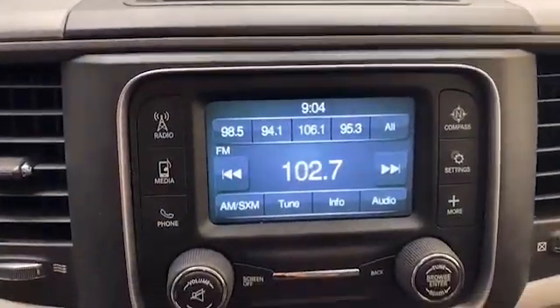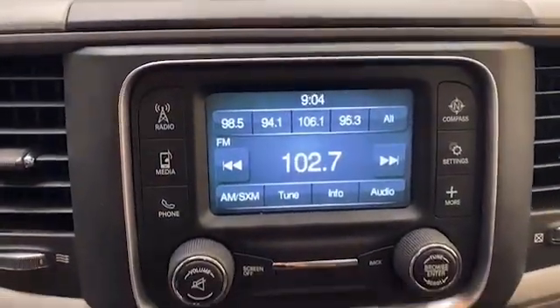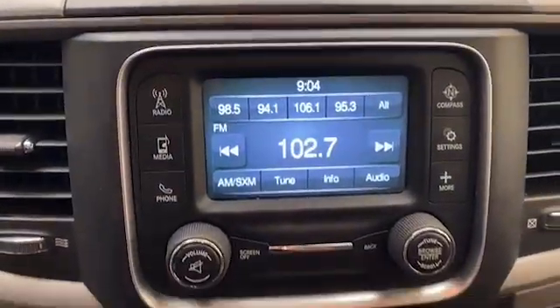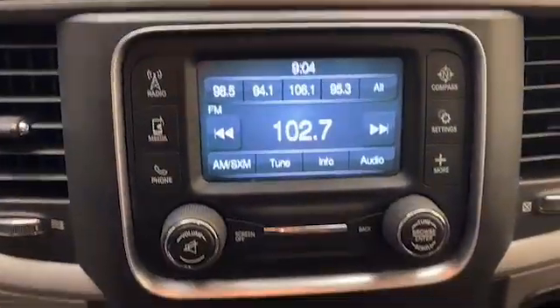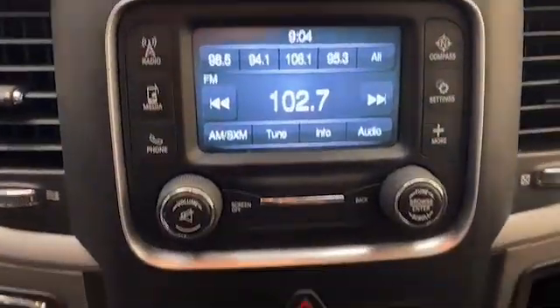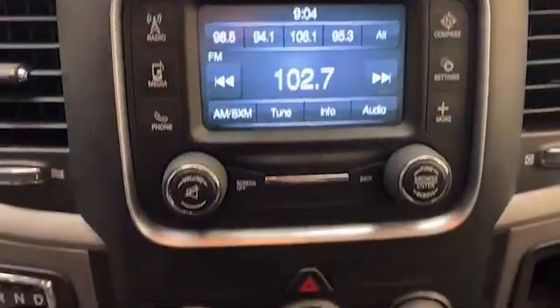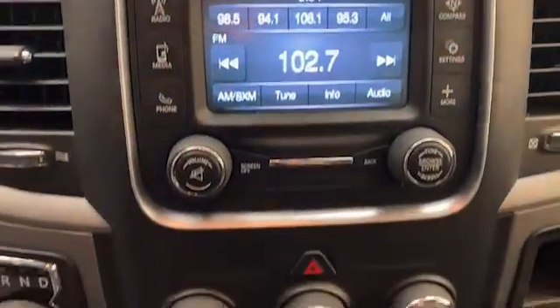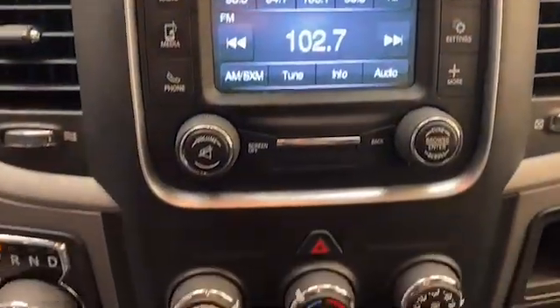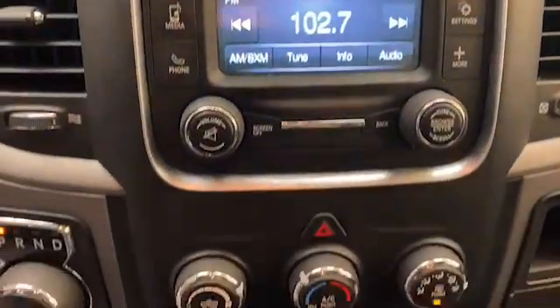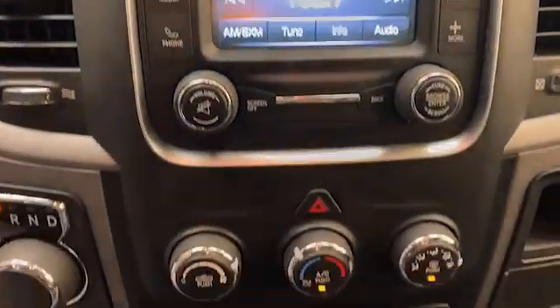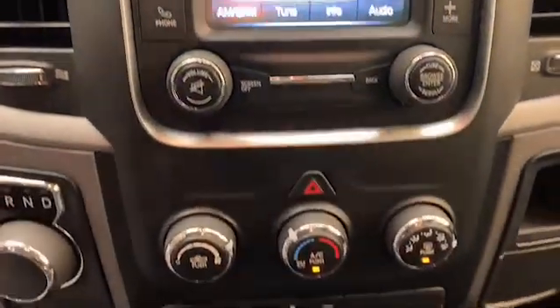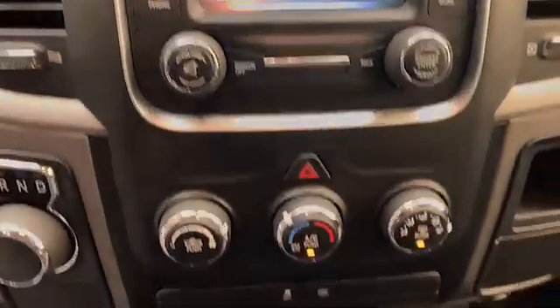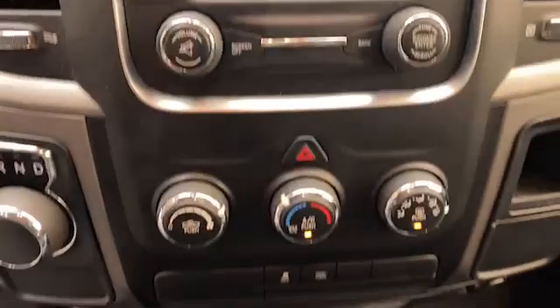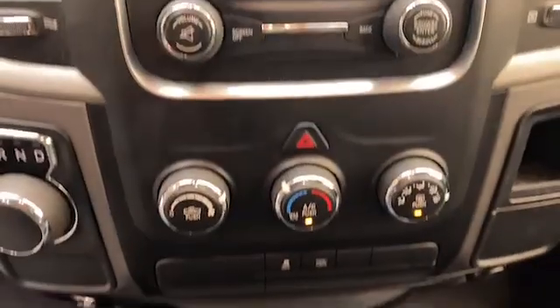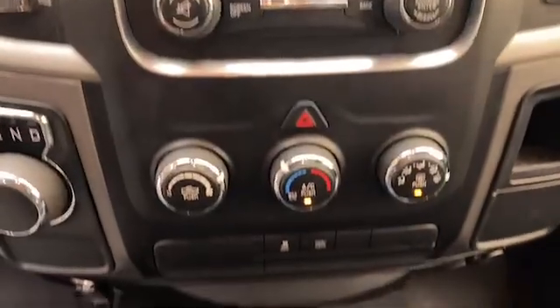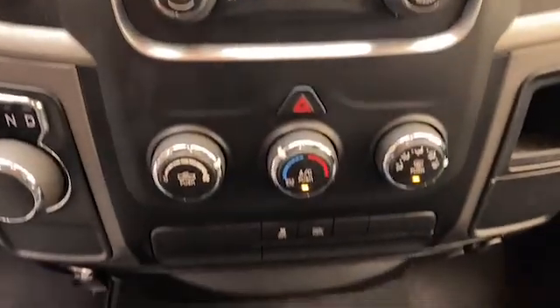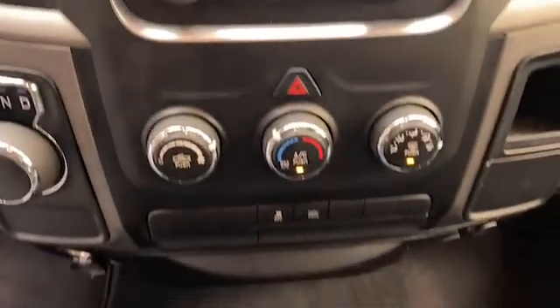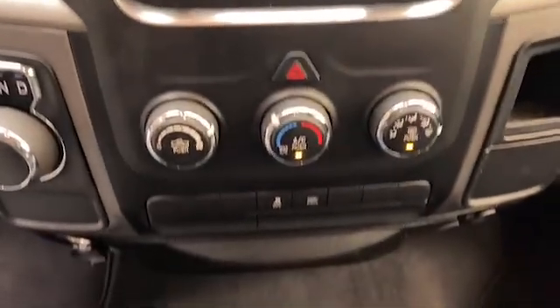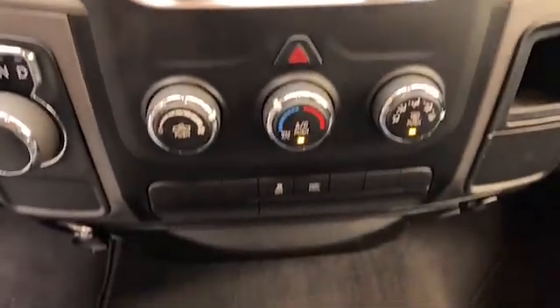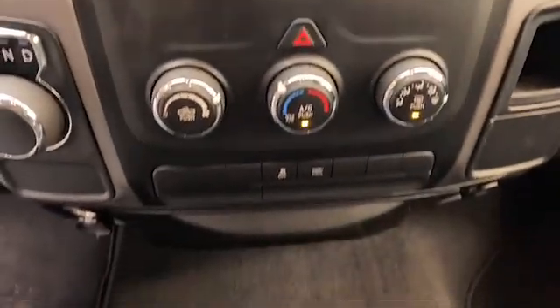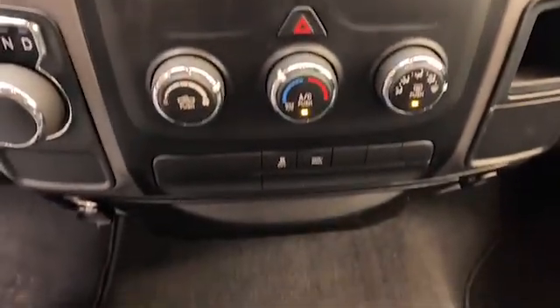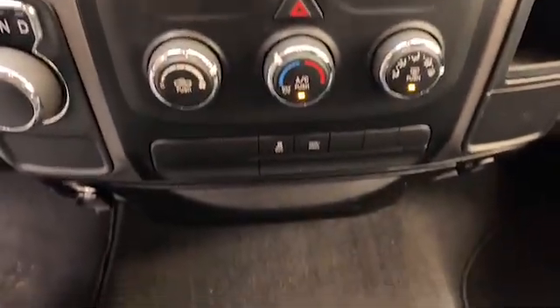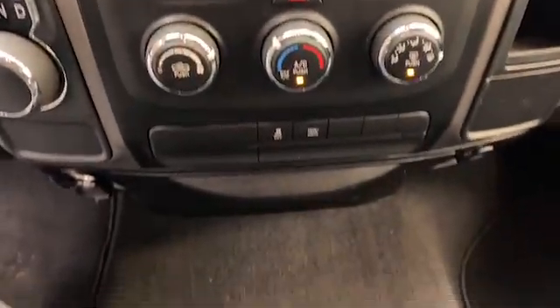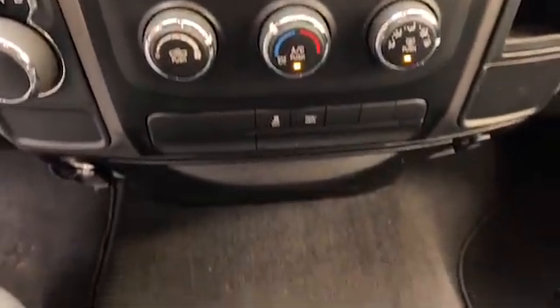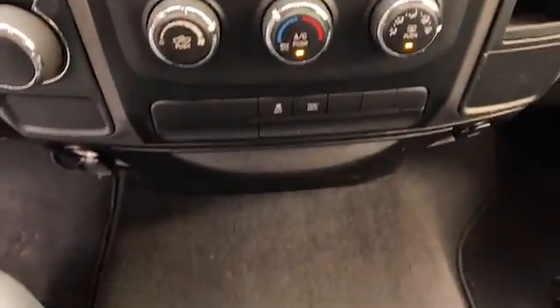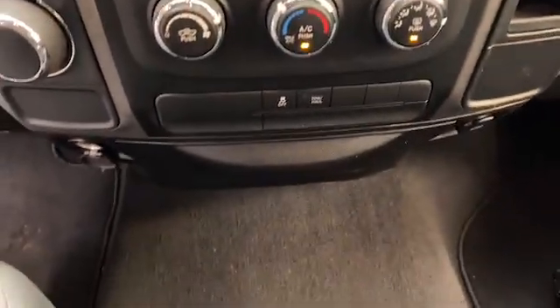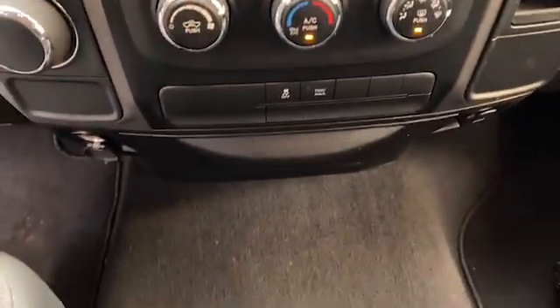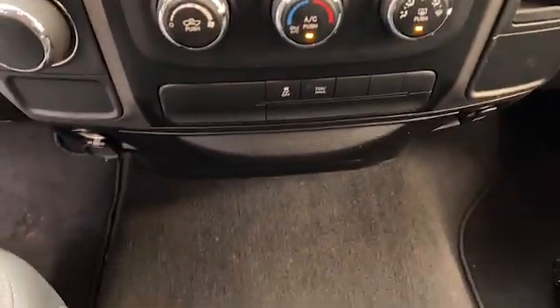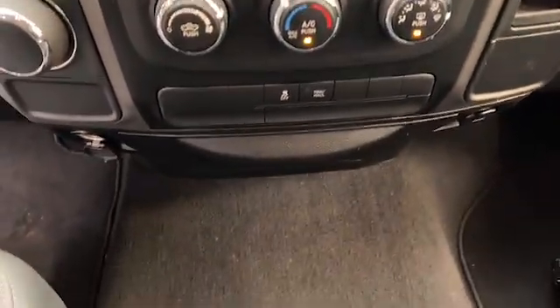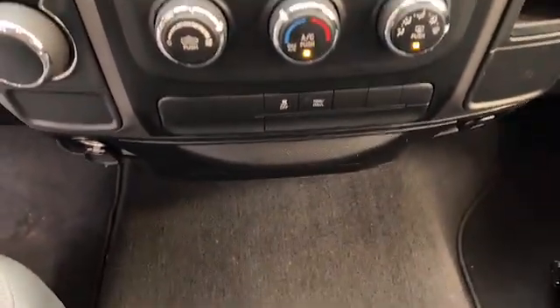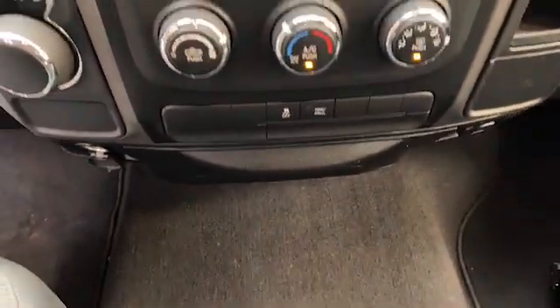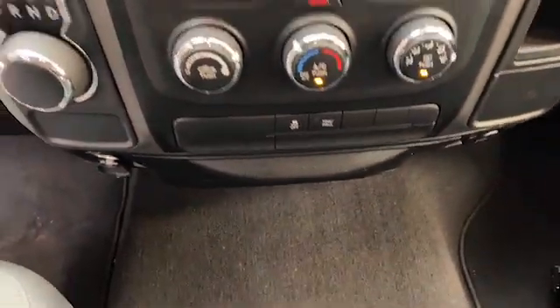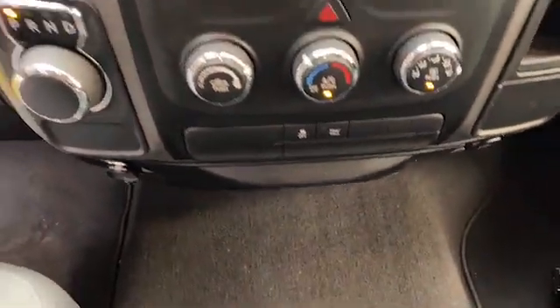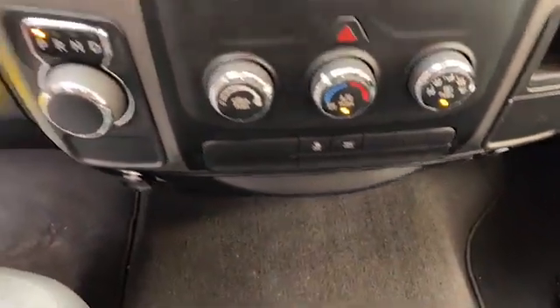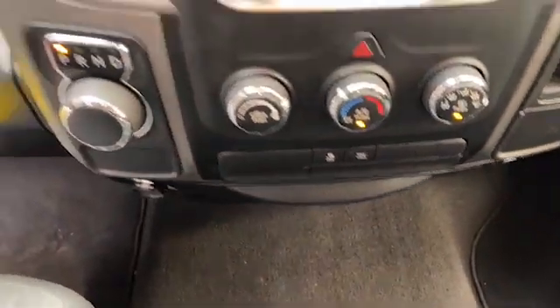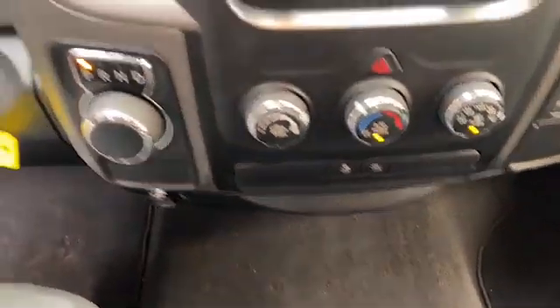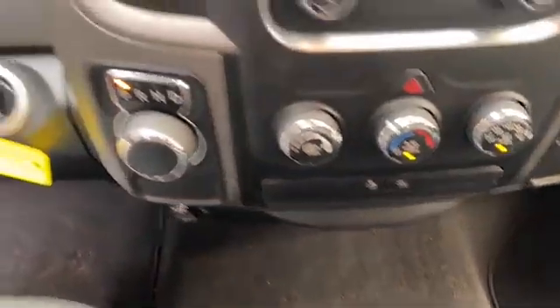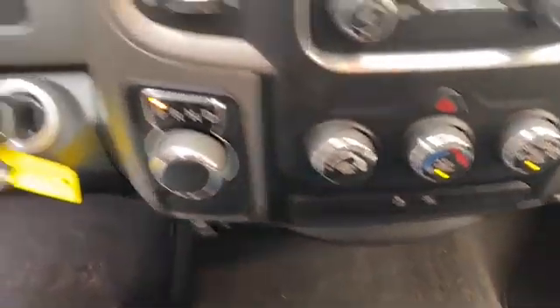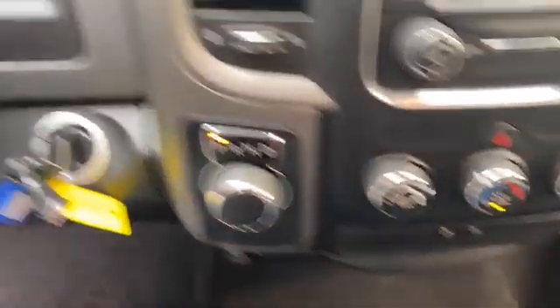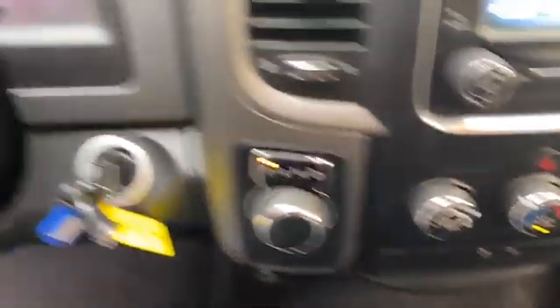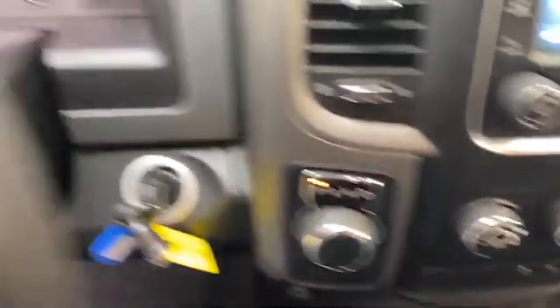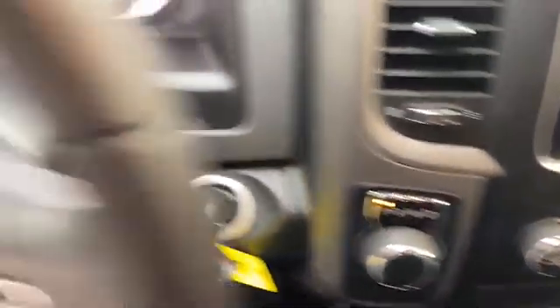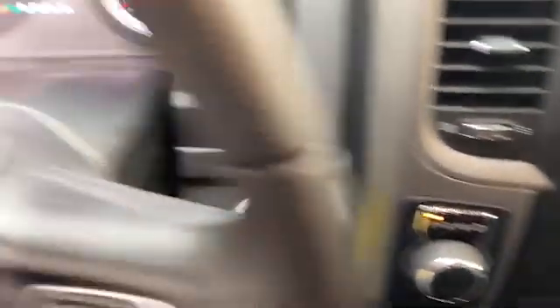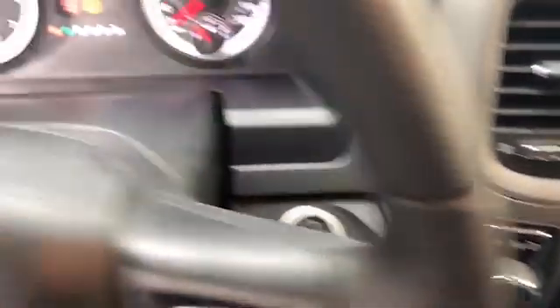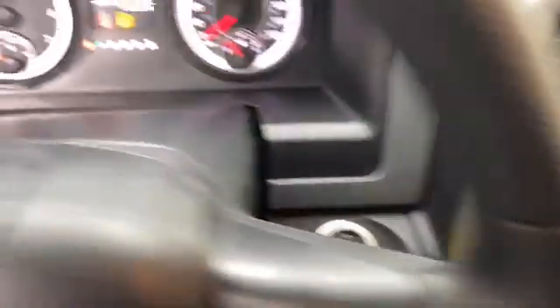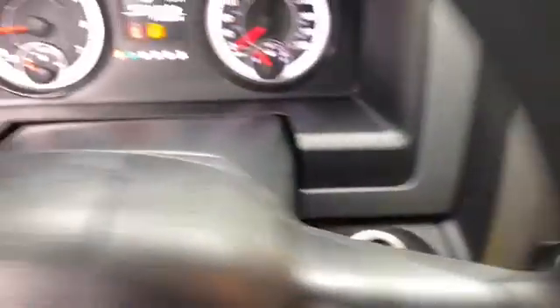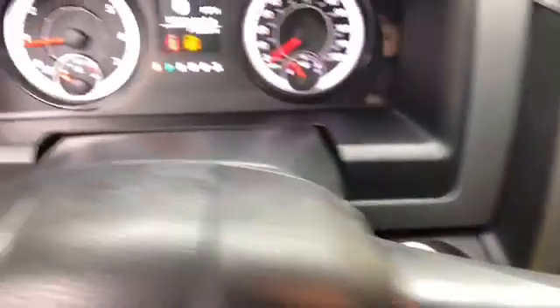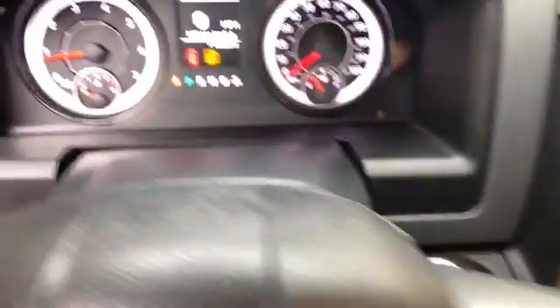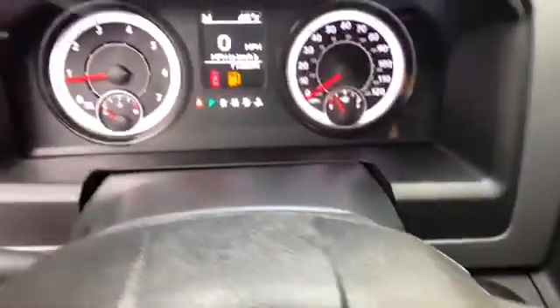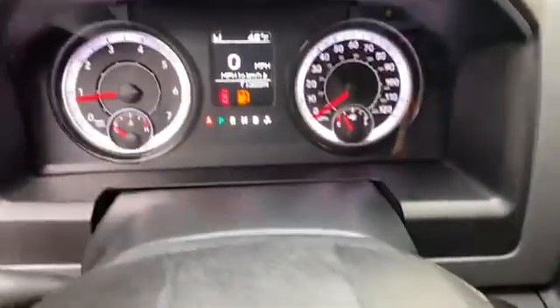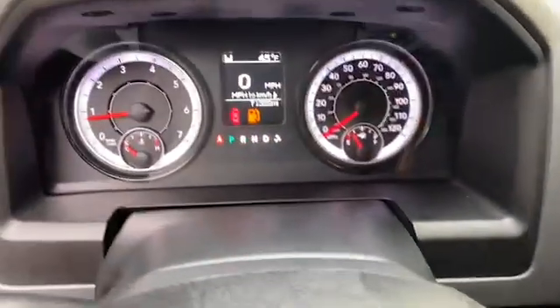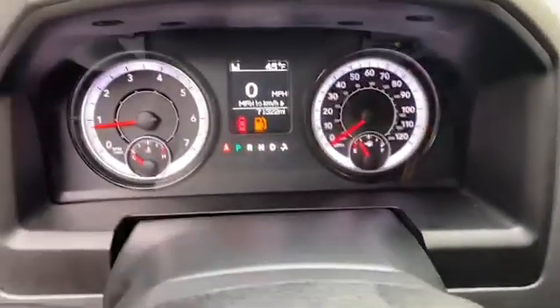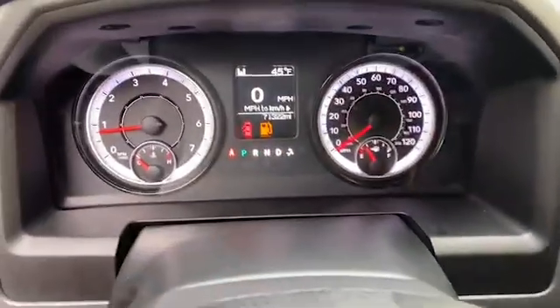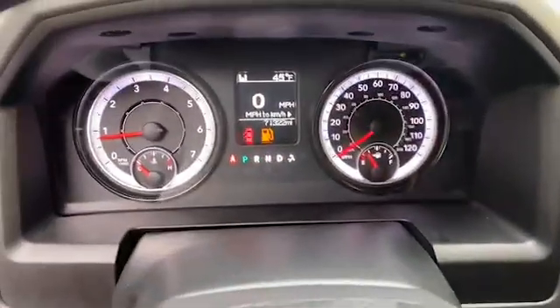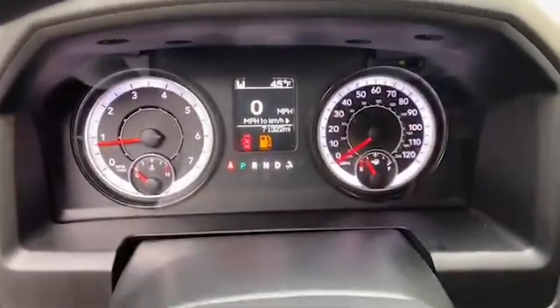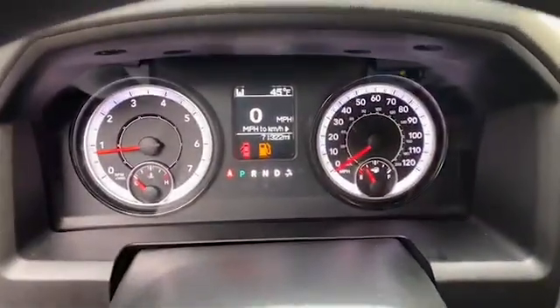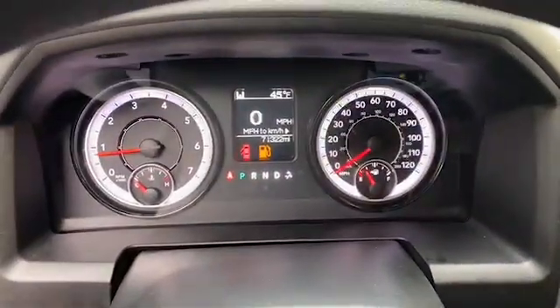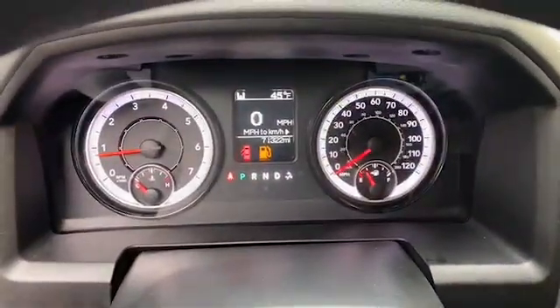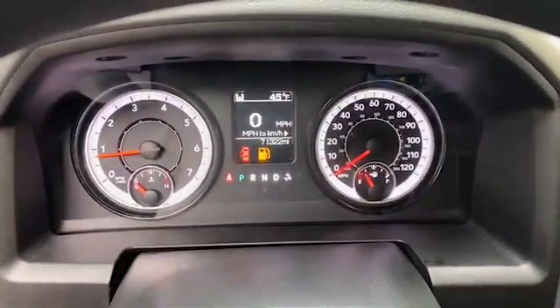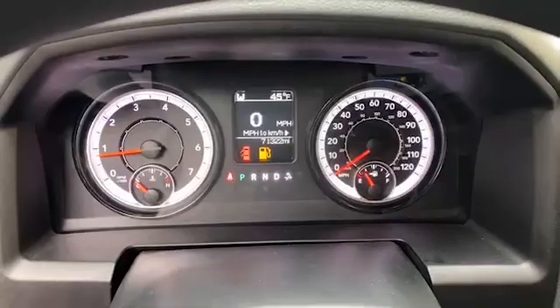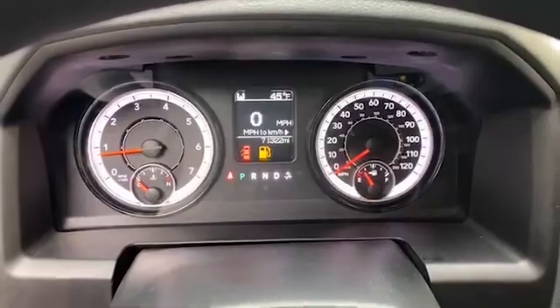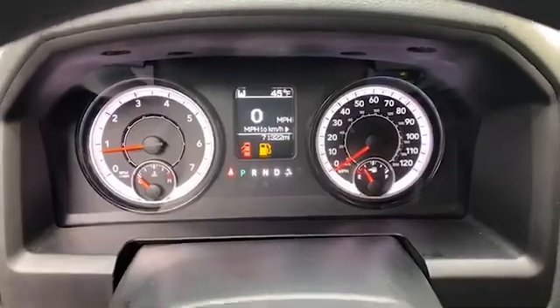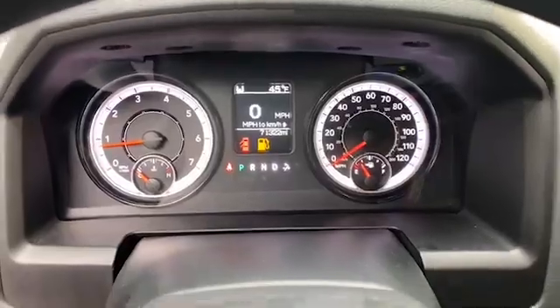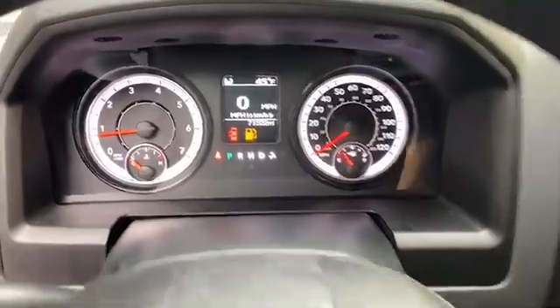This one-owner 2018 Ram 1500 has less than 72,000 miles and comes with the AutoCheck Buyback Protection.